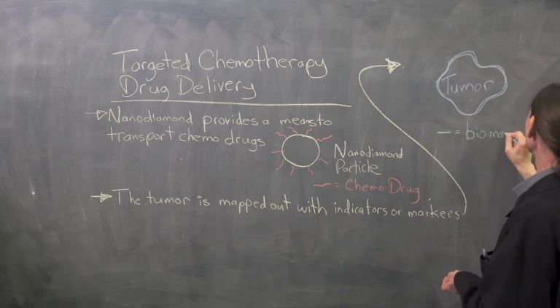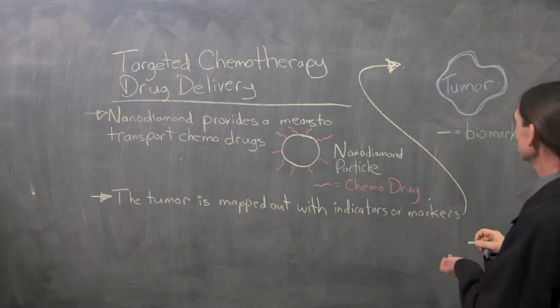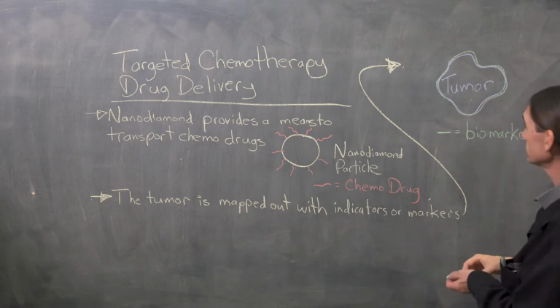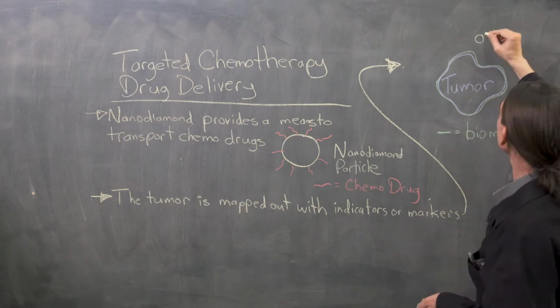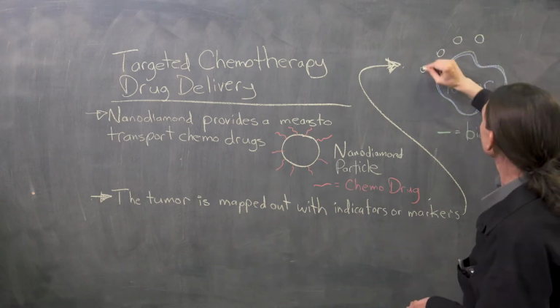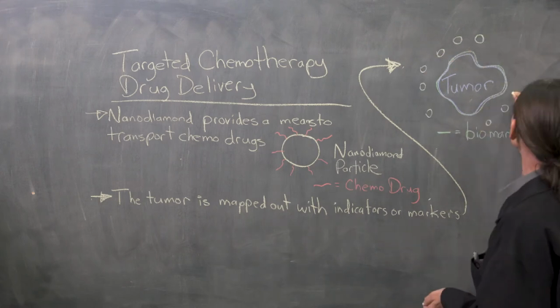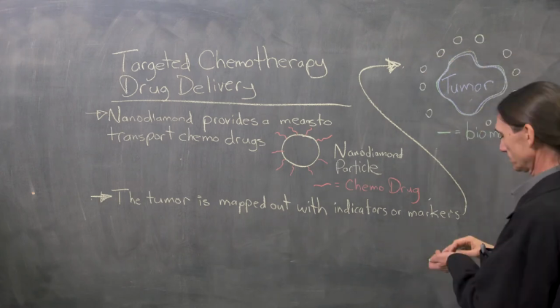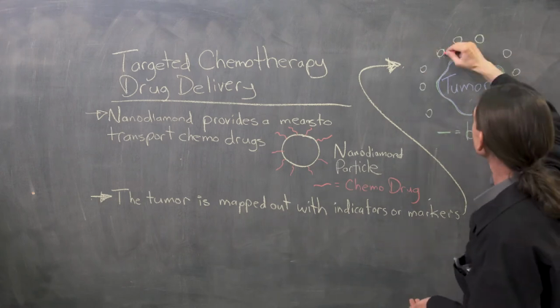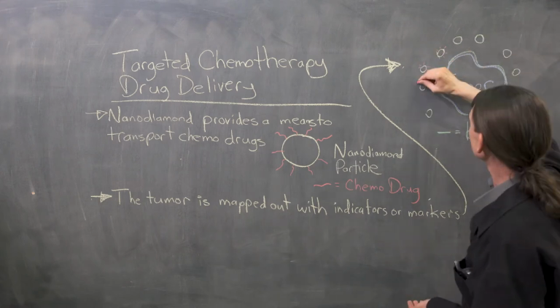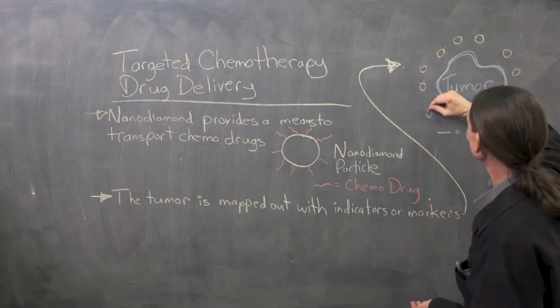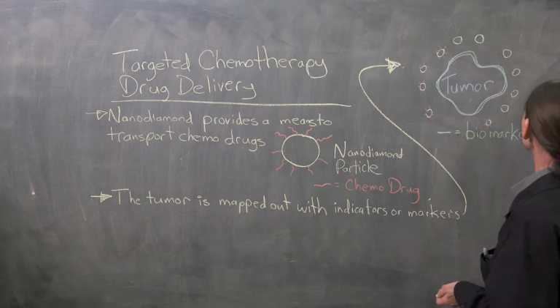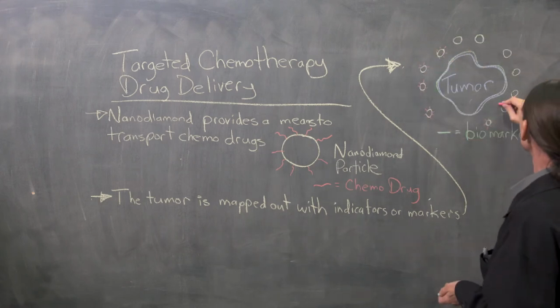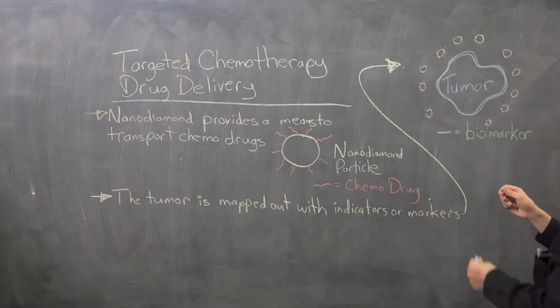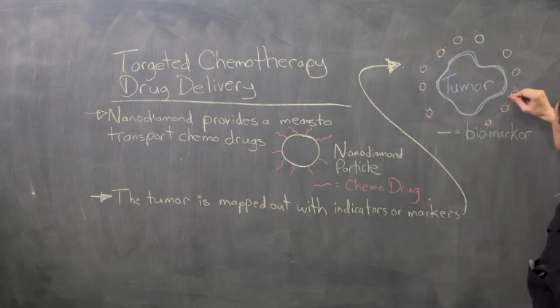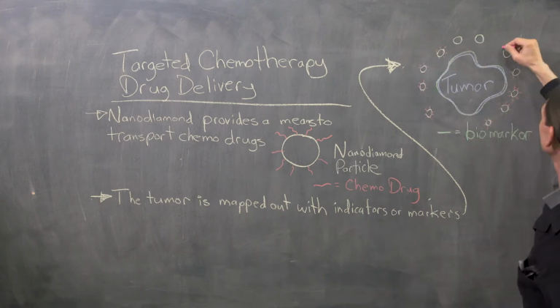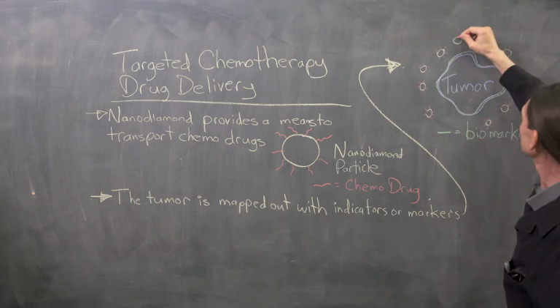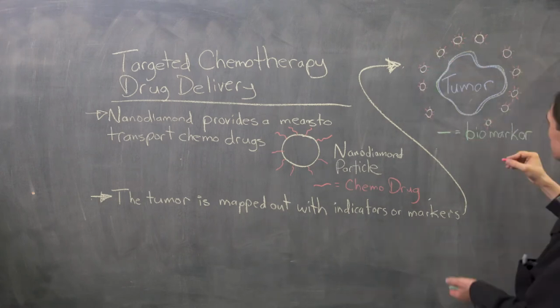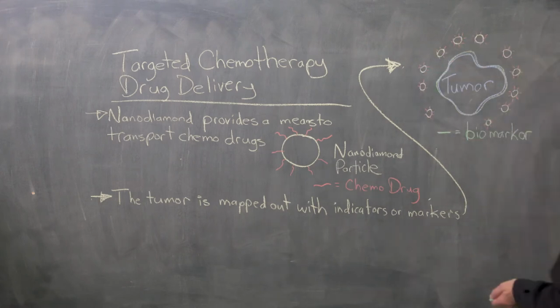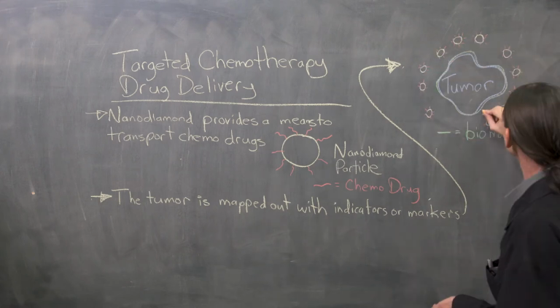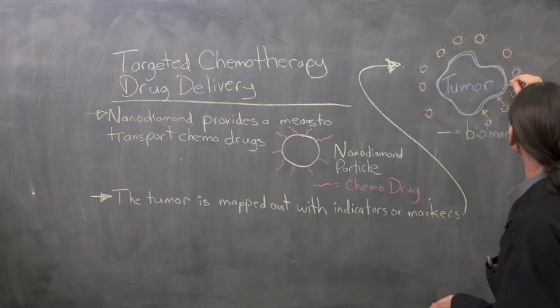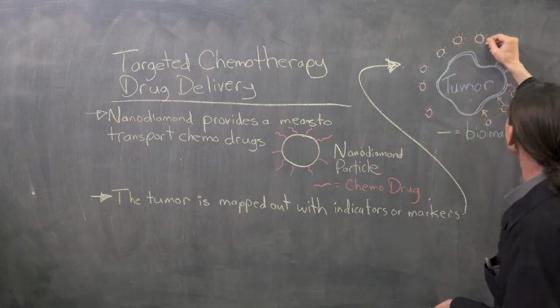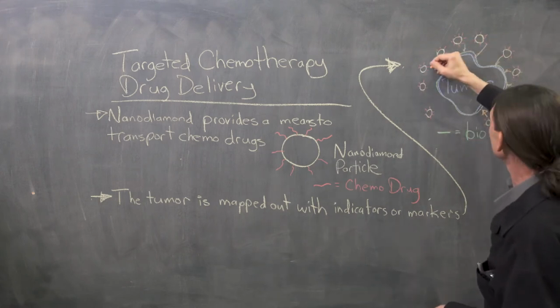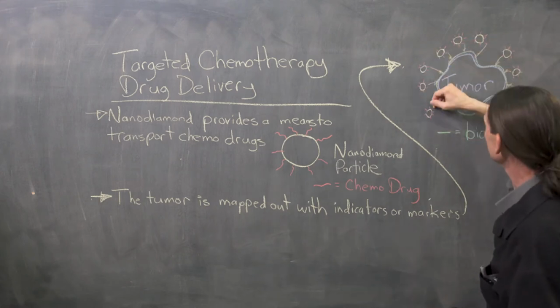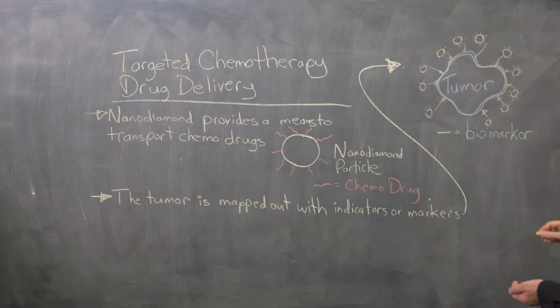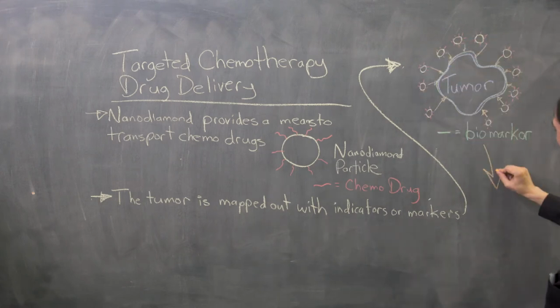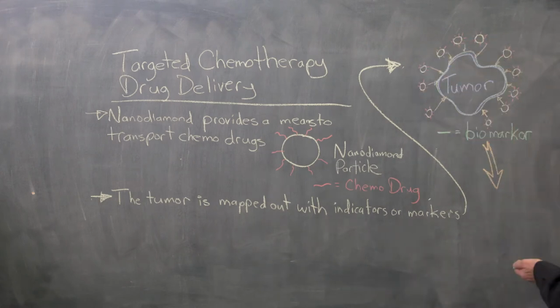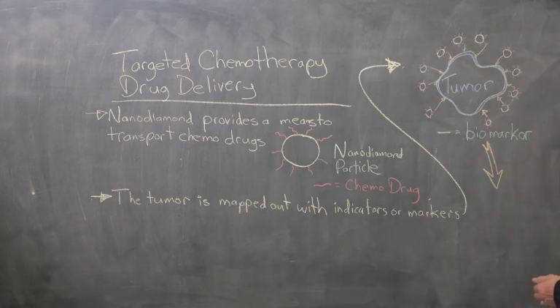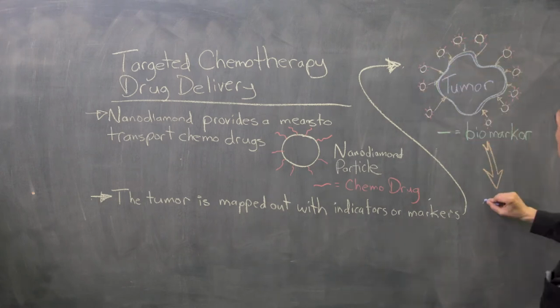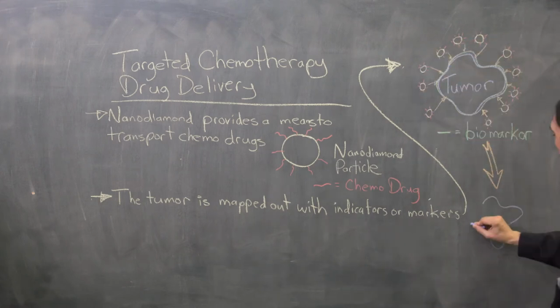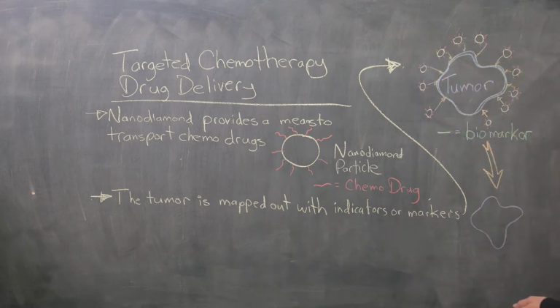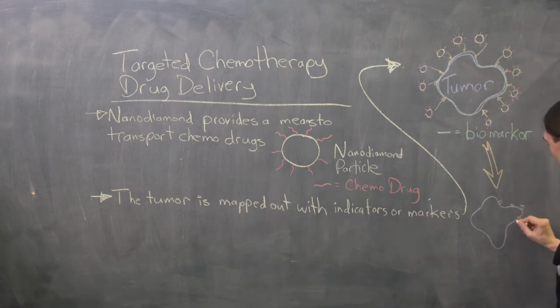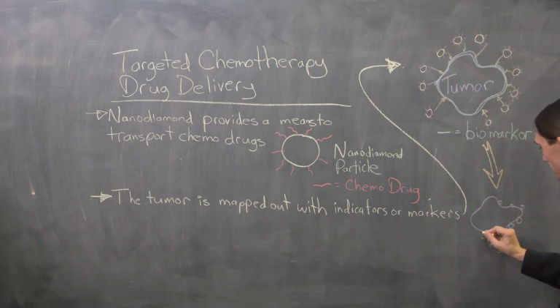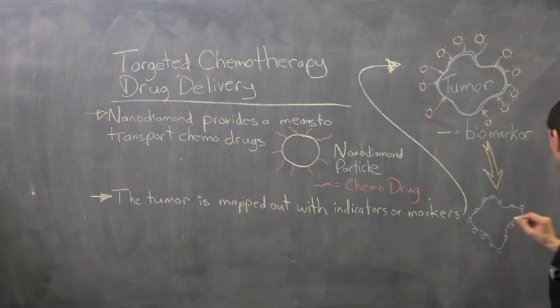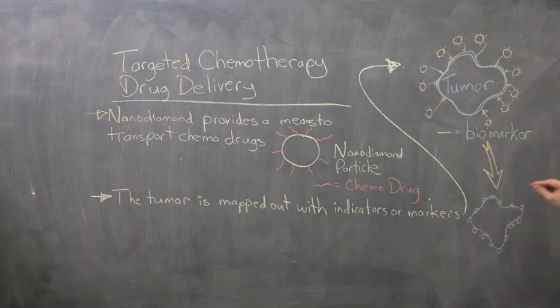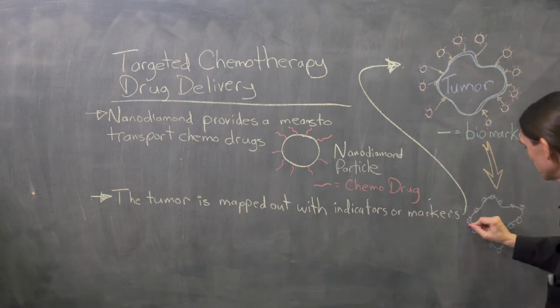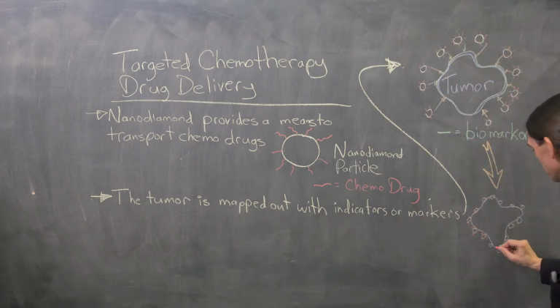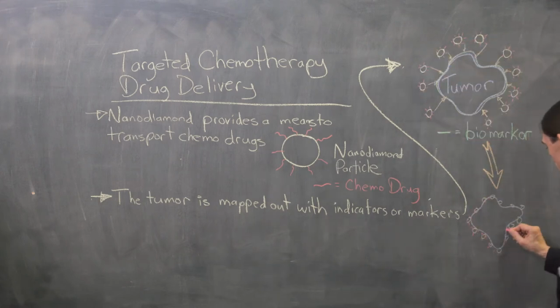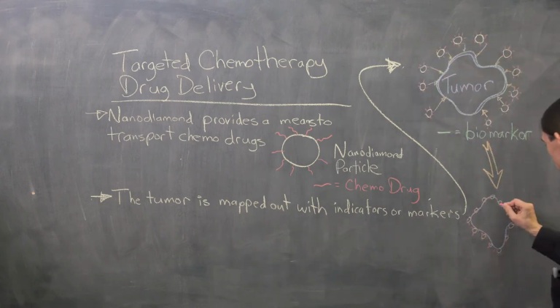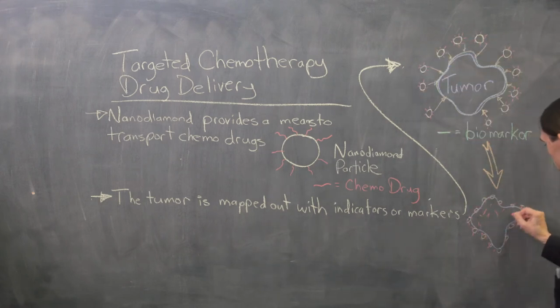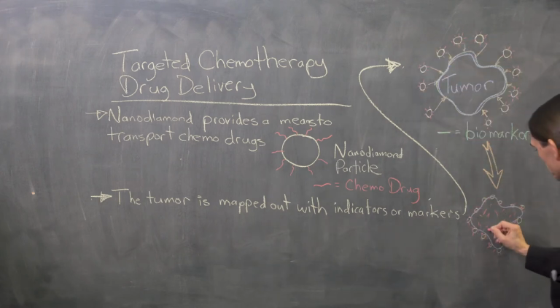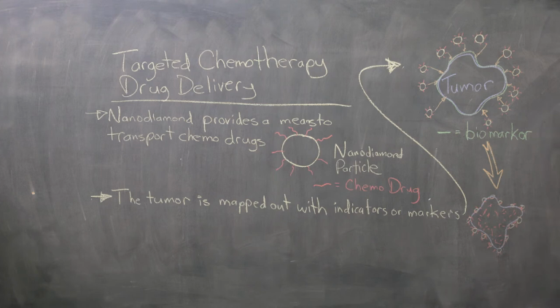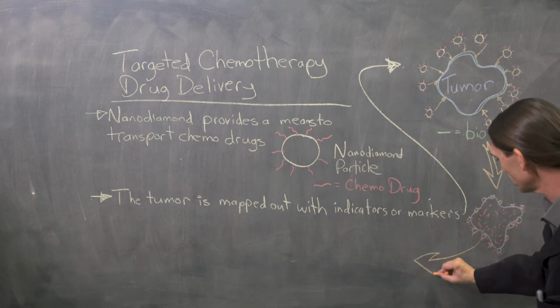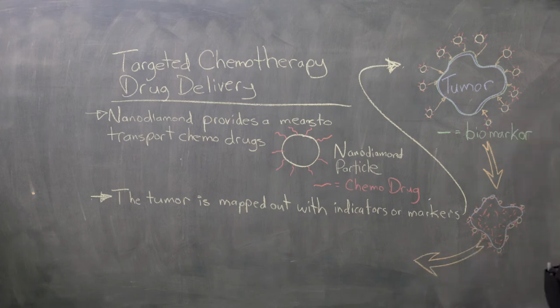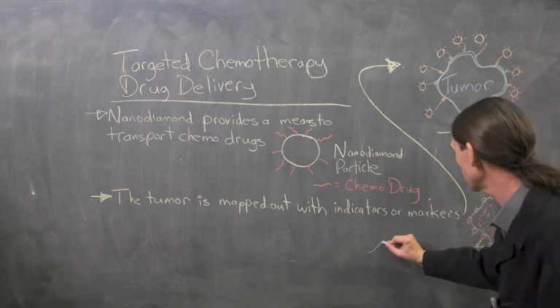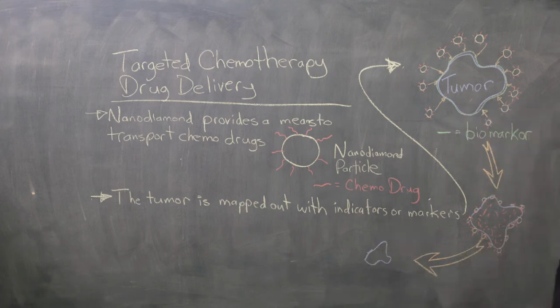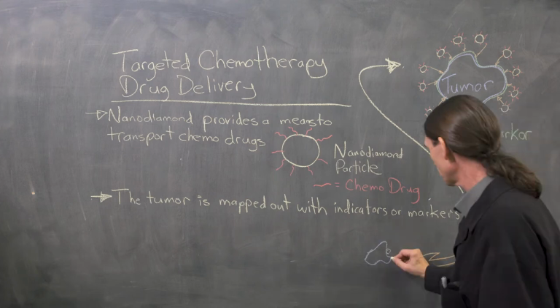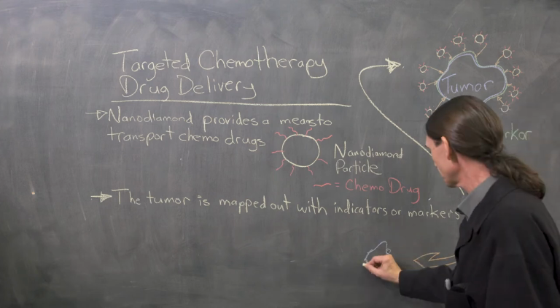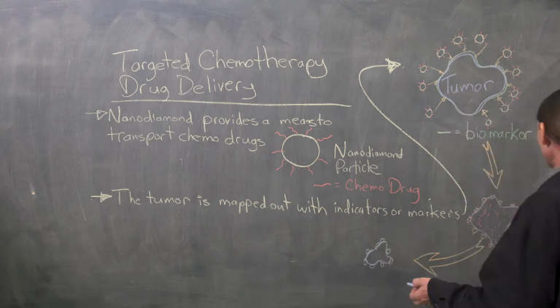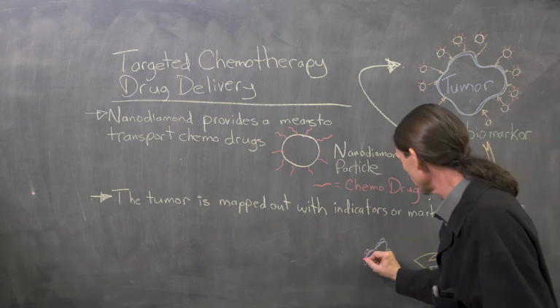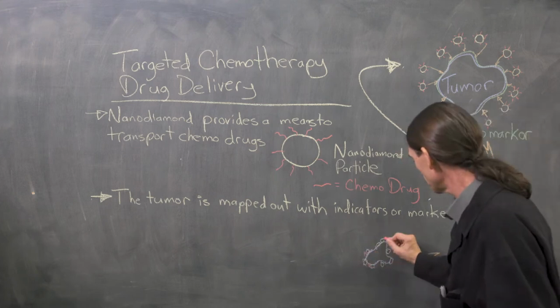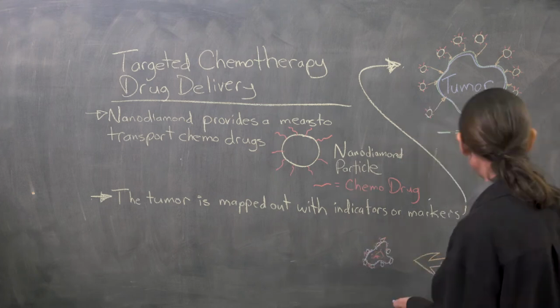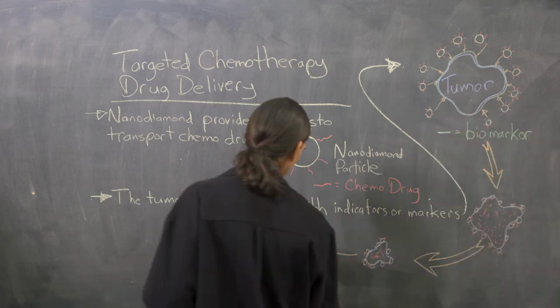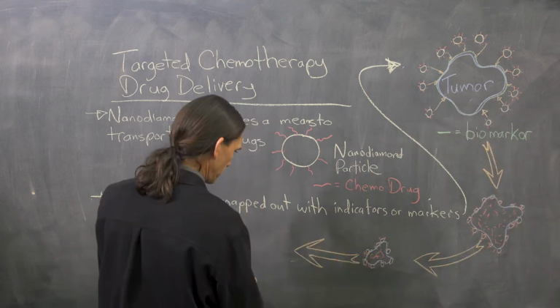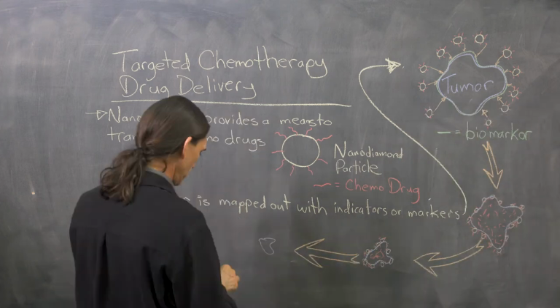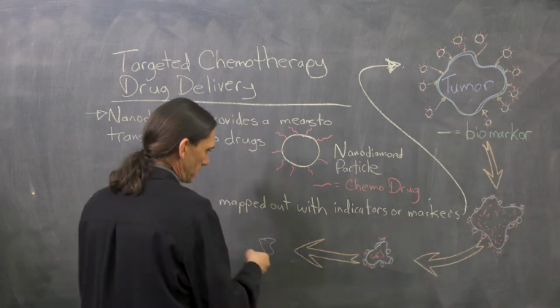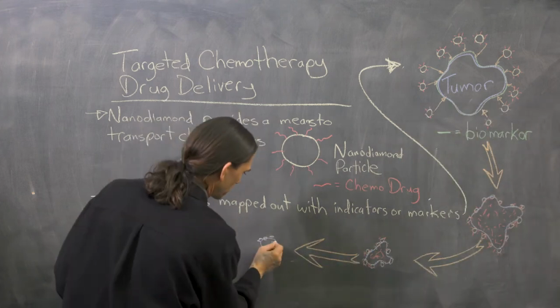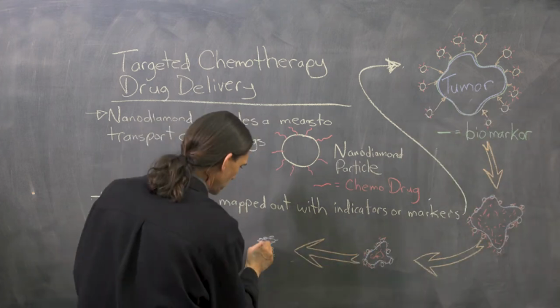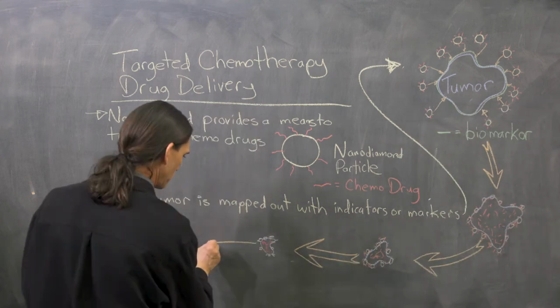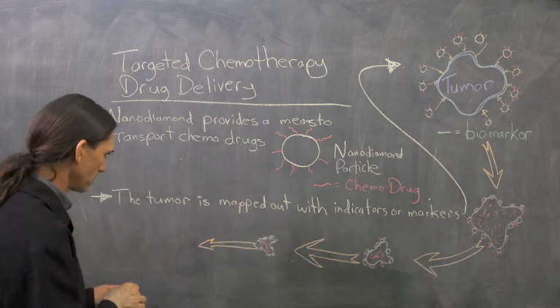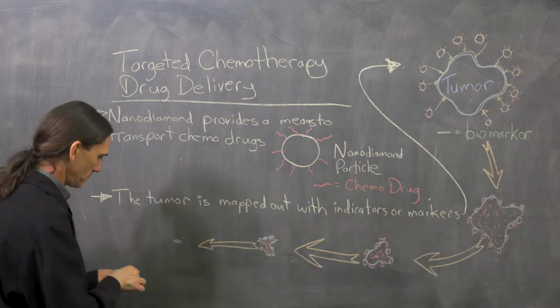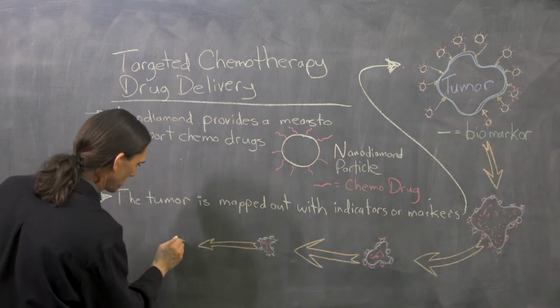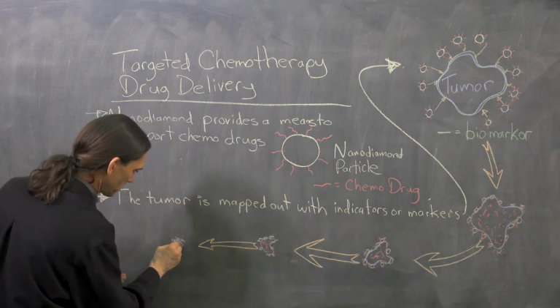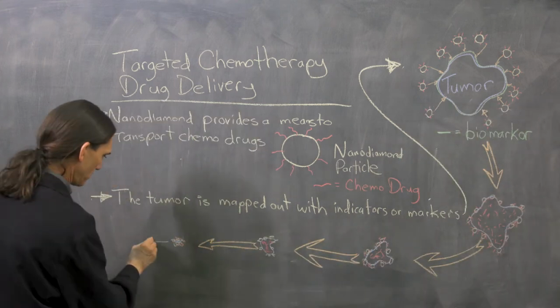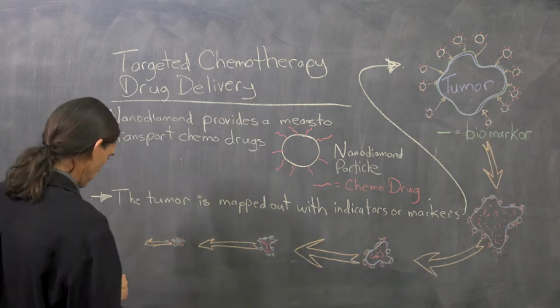the diamond, doesn't do anything to any other part of the body except where the NanoDiamond enhanced with chemotherapy is directly delivered to.